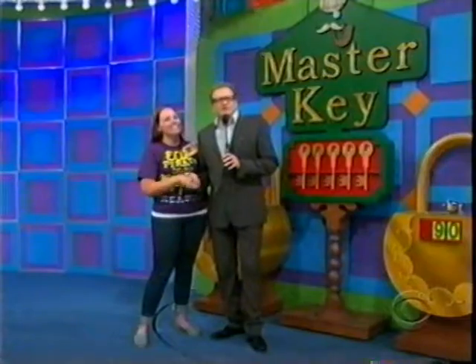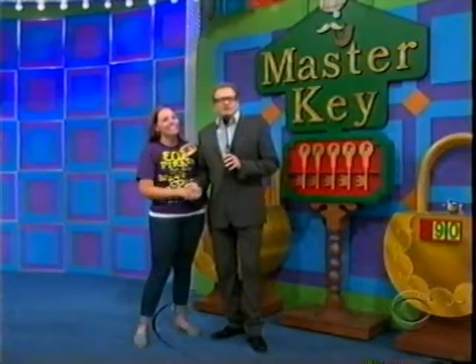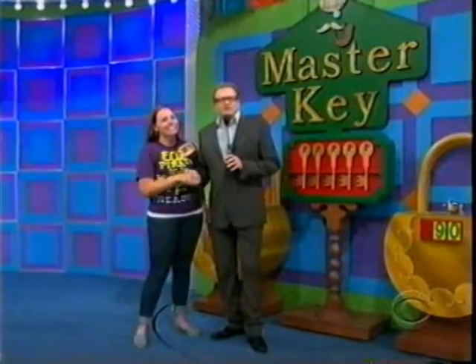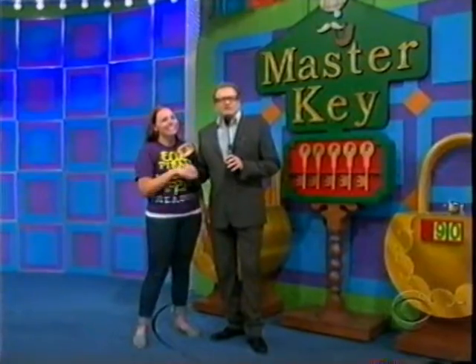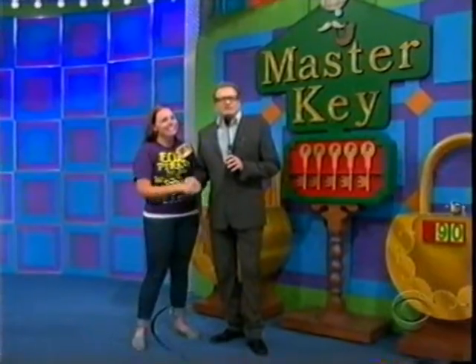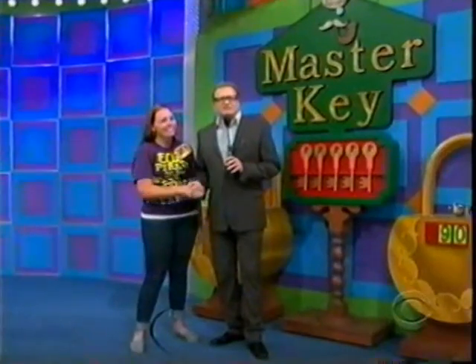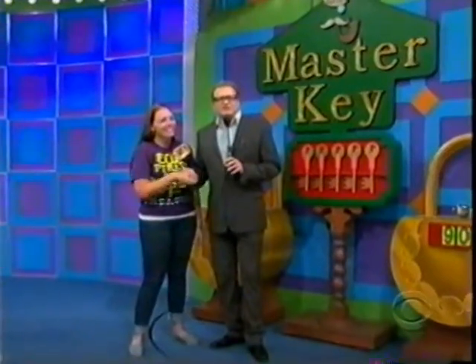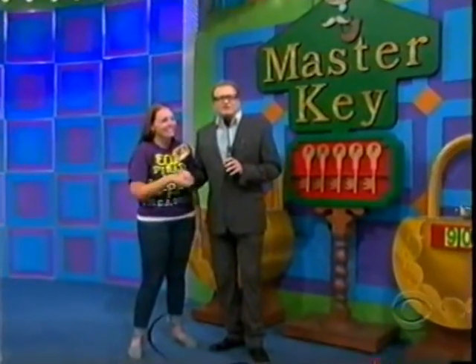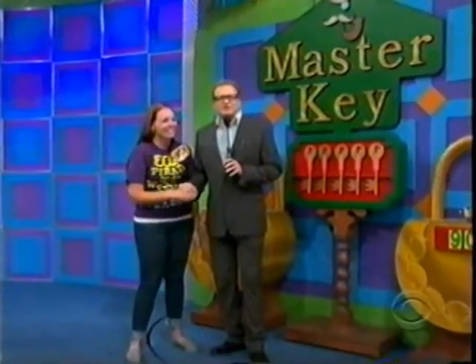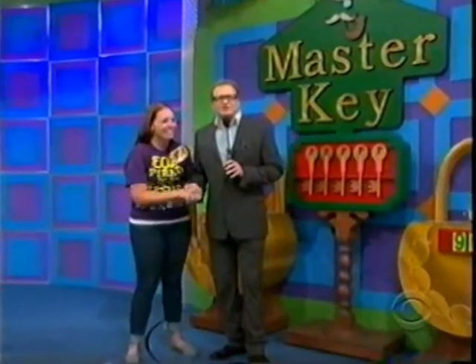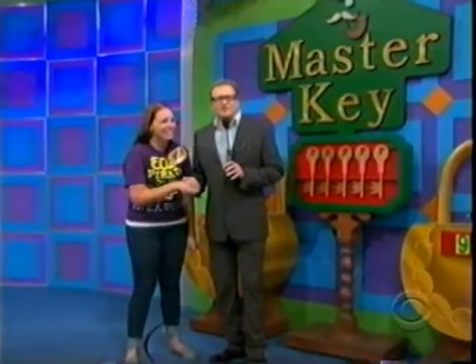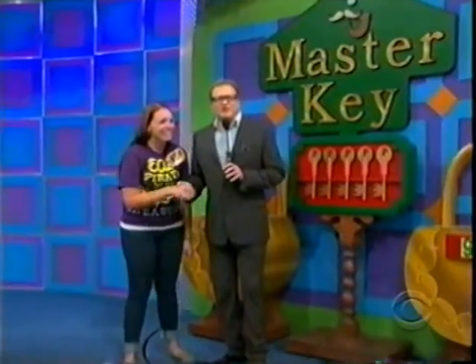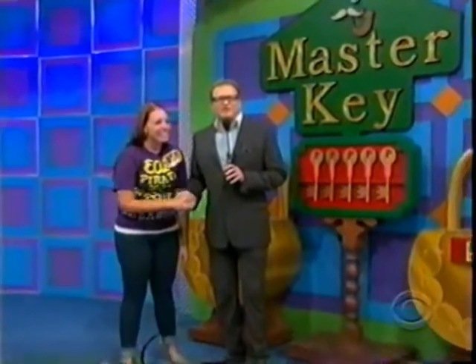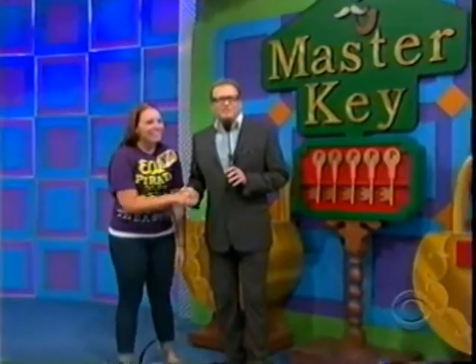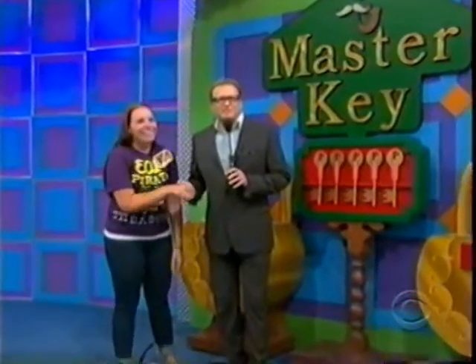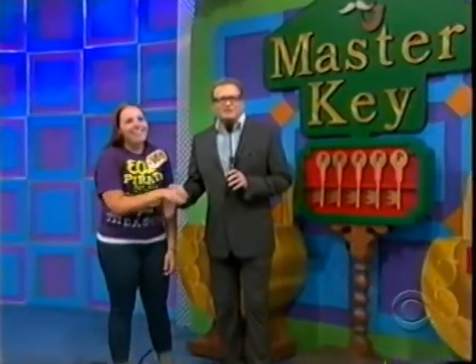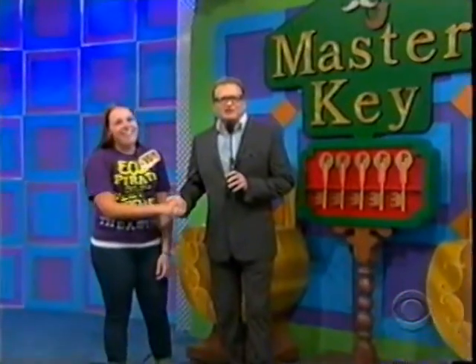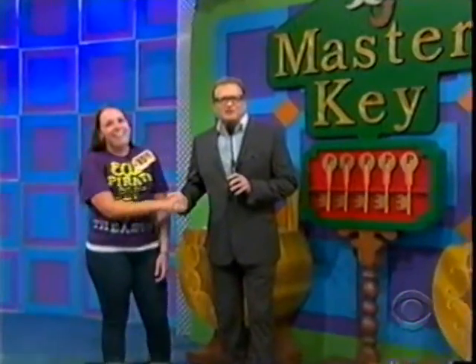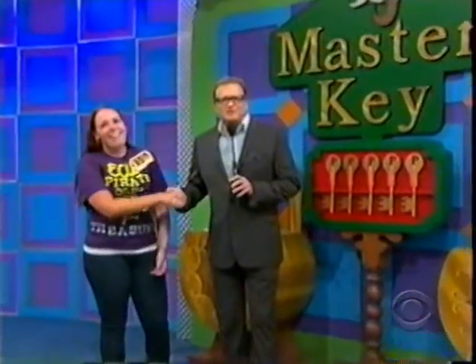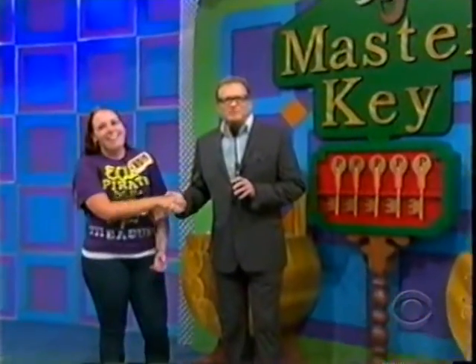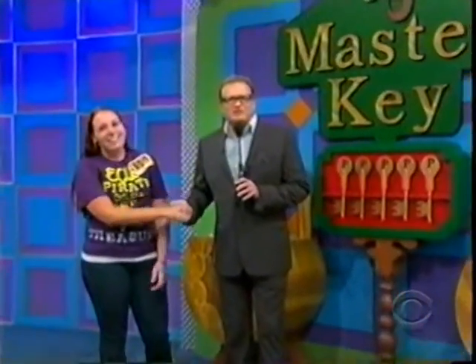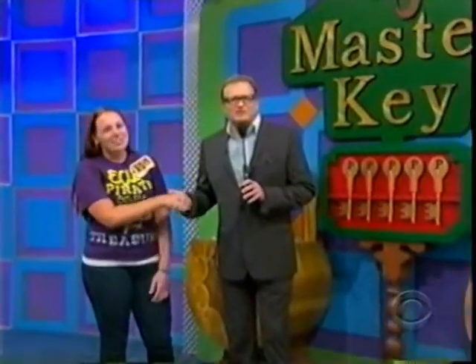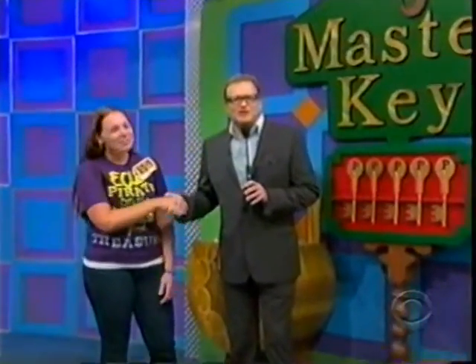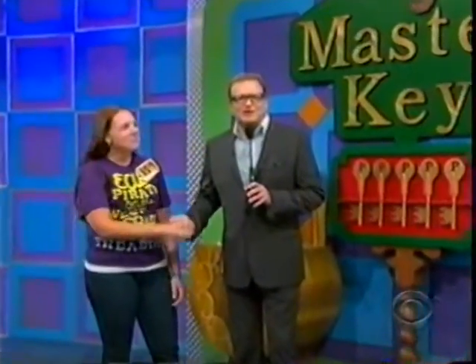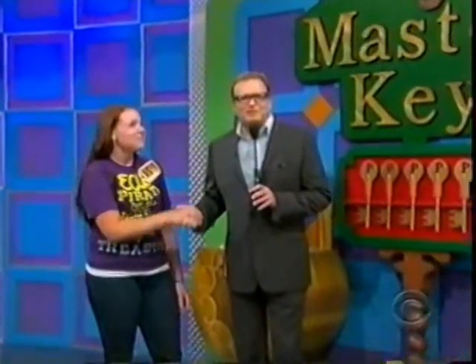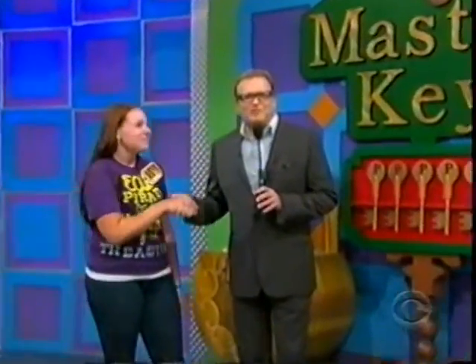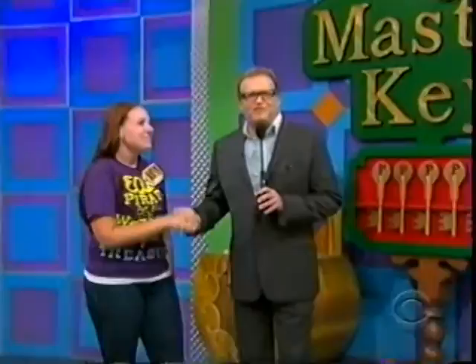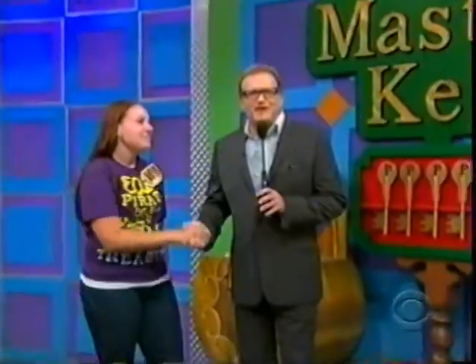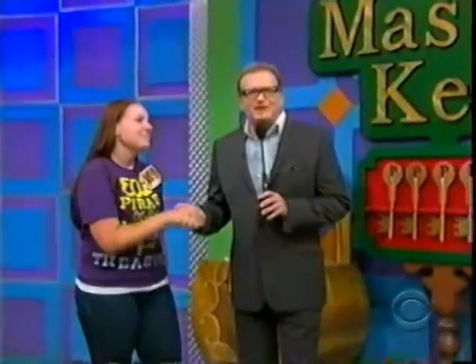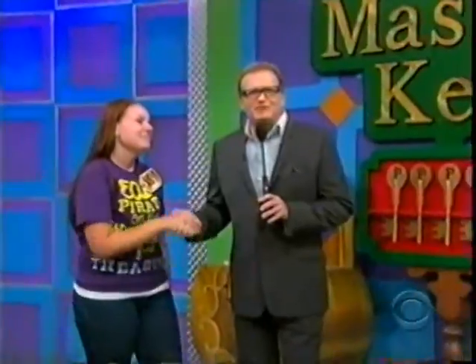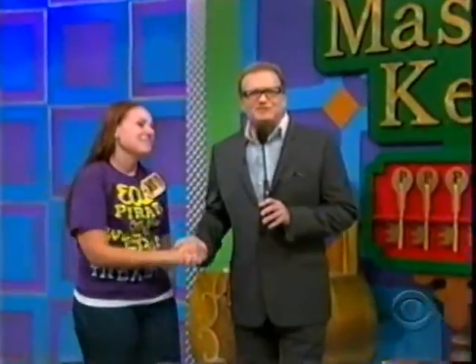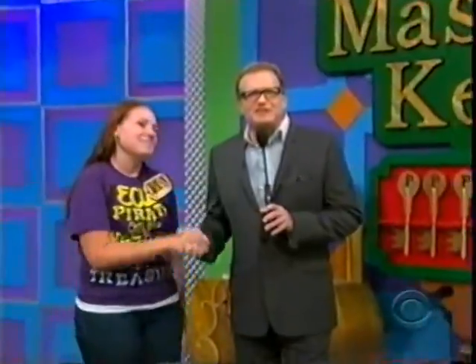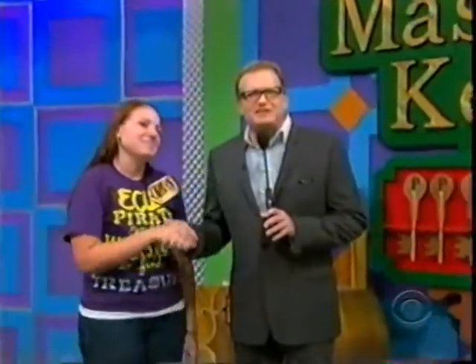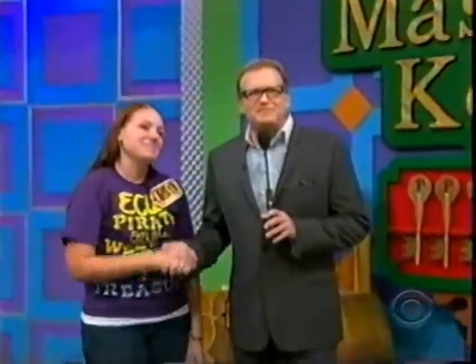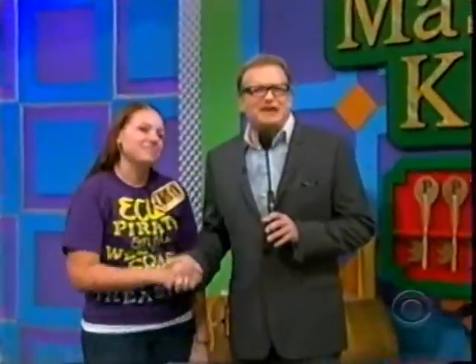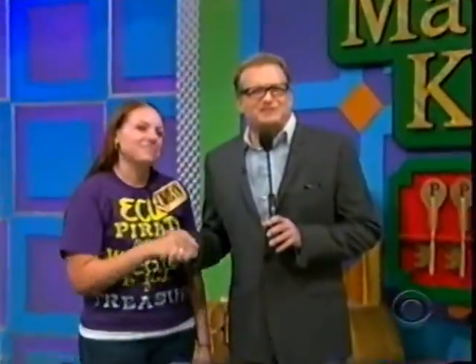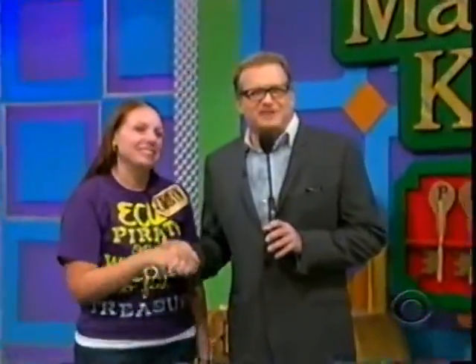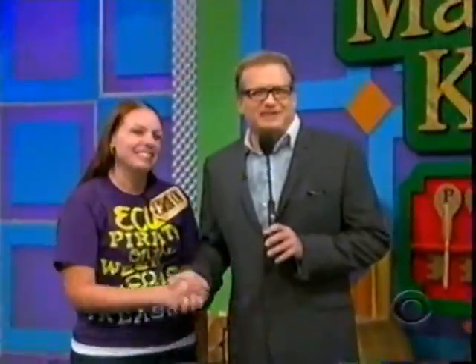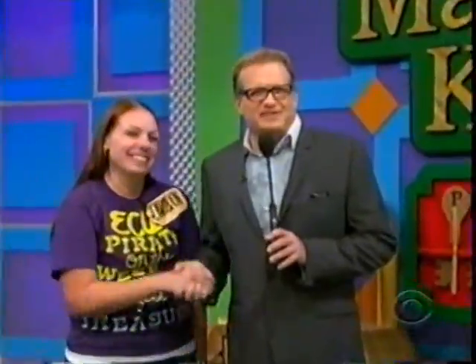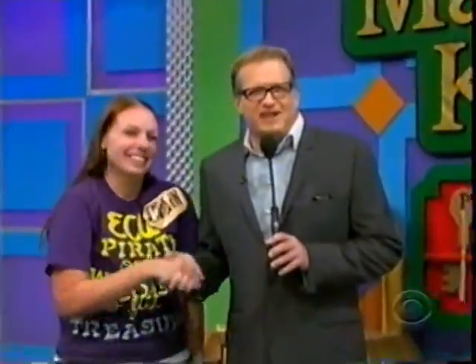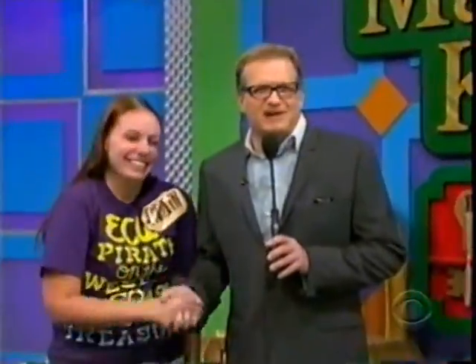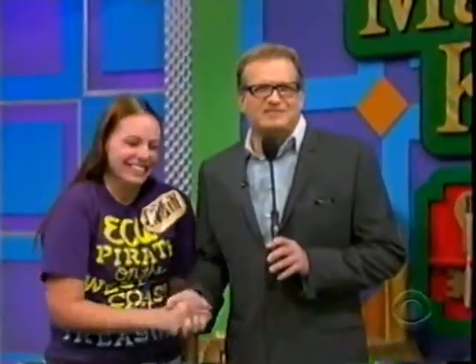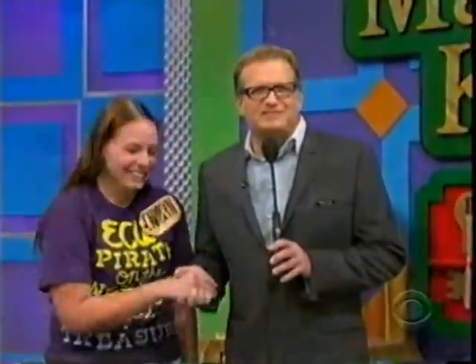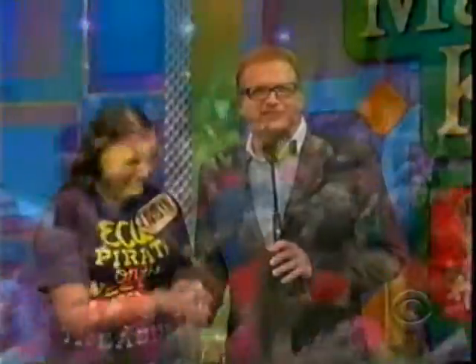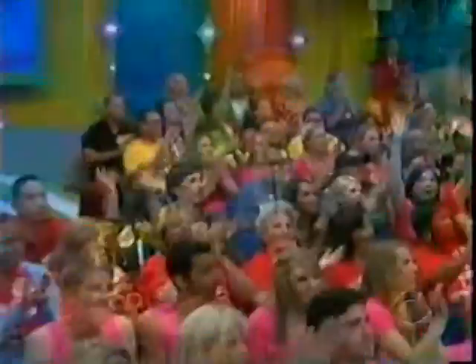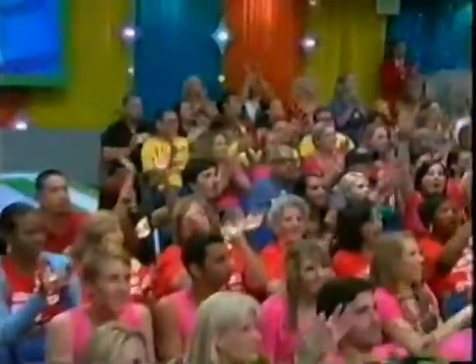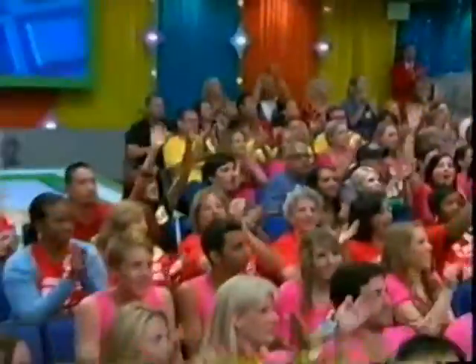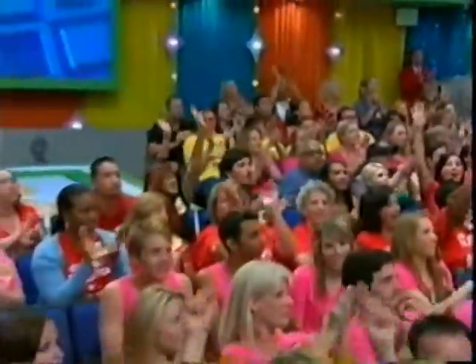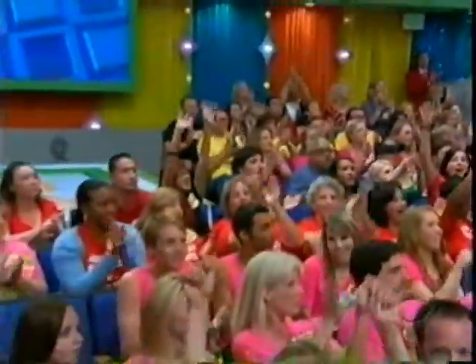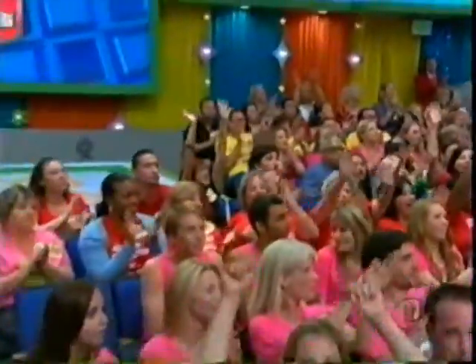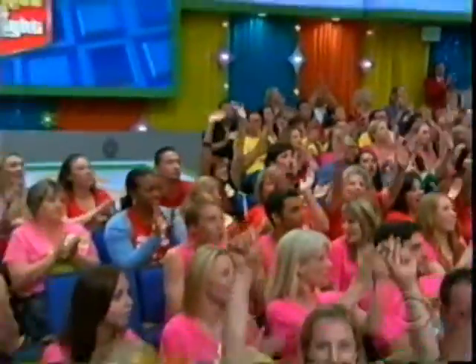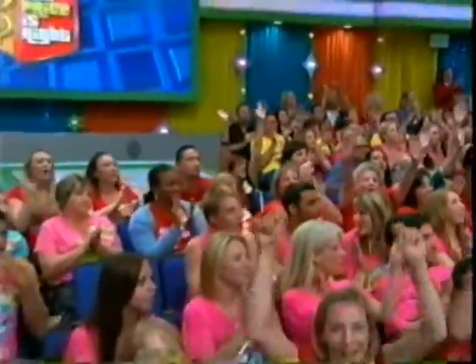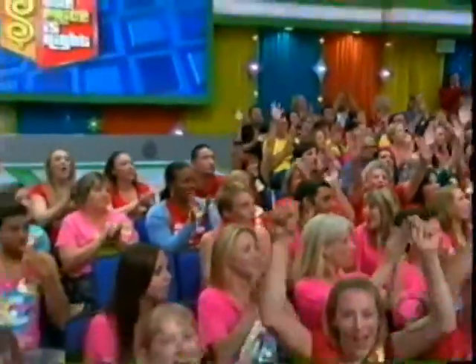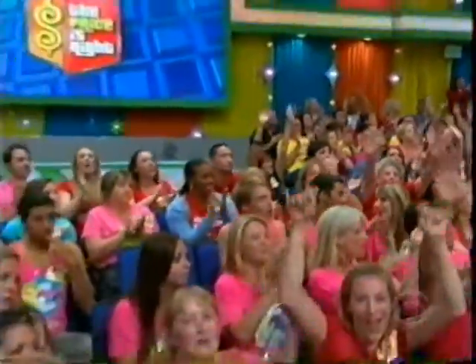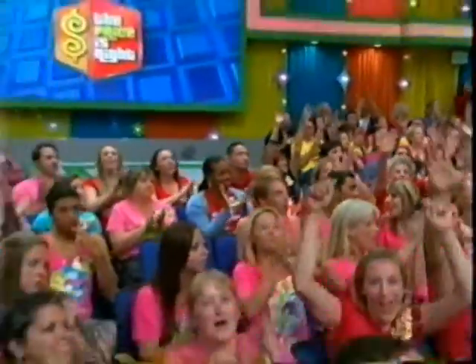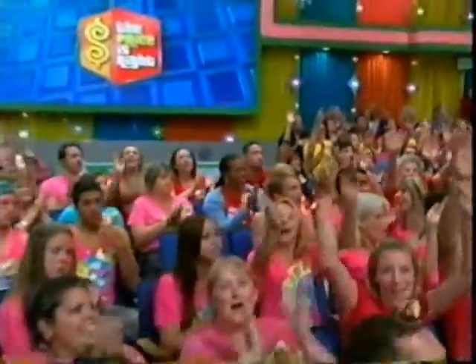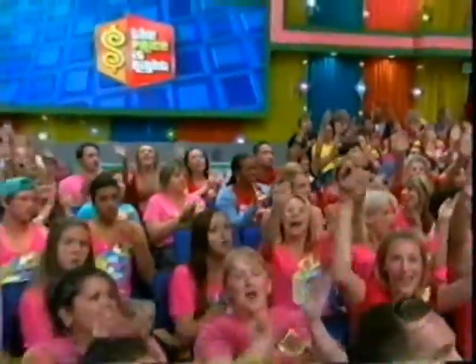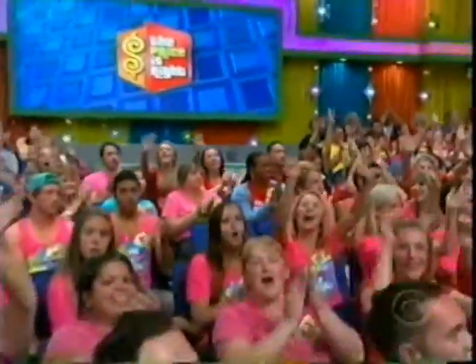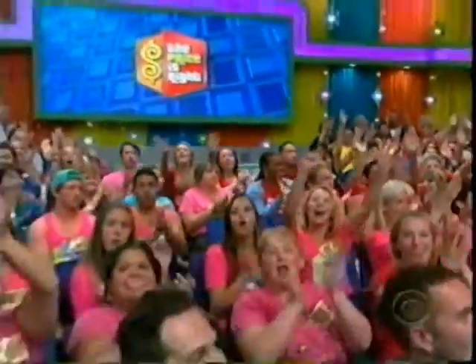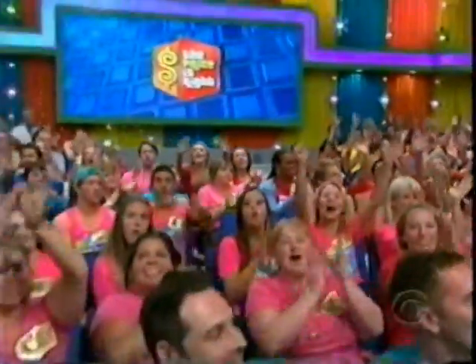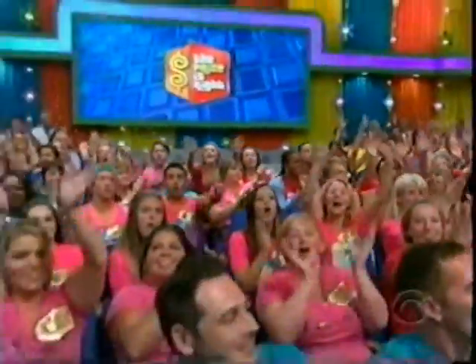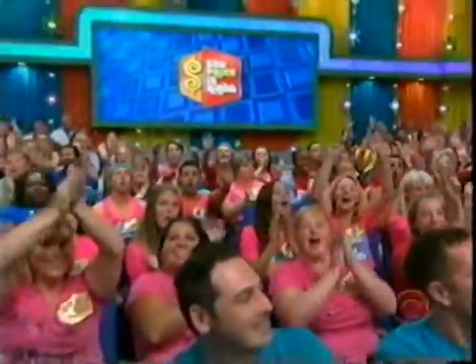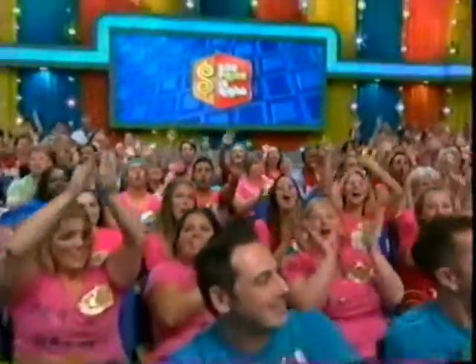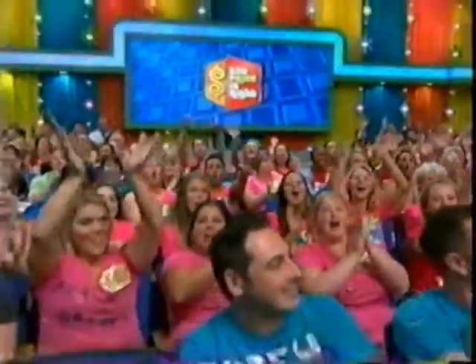Well, stay tuned for another episode of The Price is Right, and we'll find out which key the Master Key unlocks. Showcase Showdown coming up. Don't go away, folks.